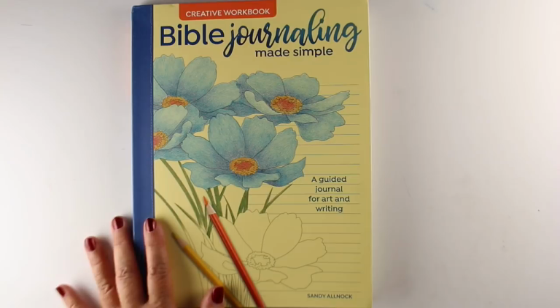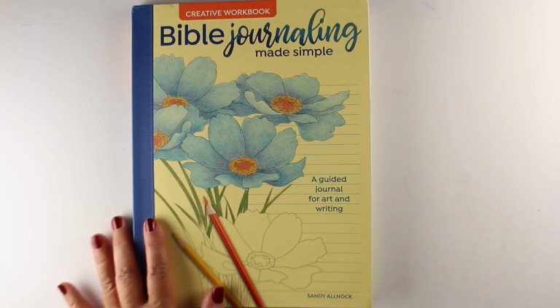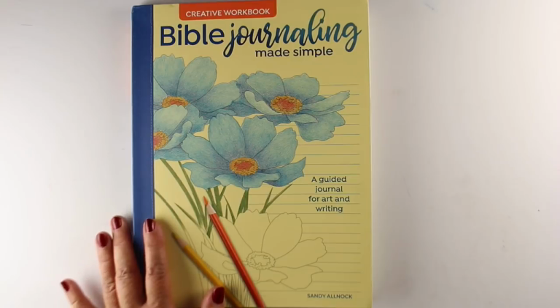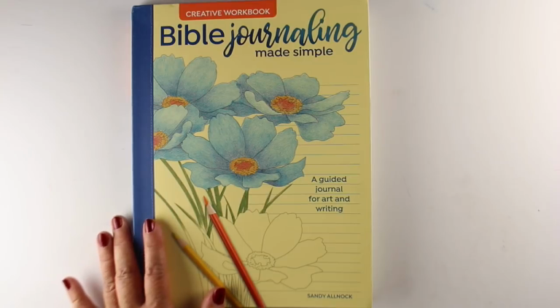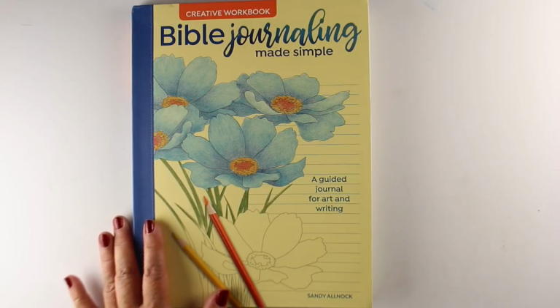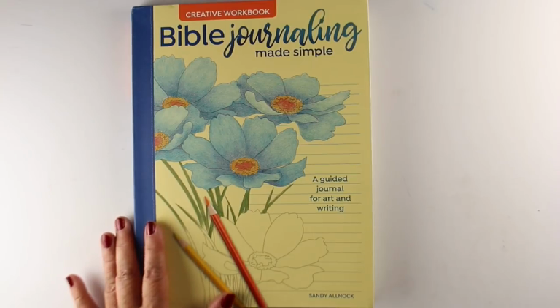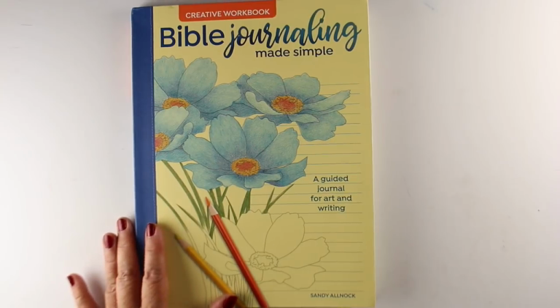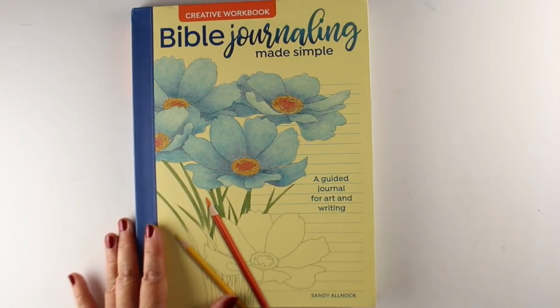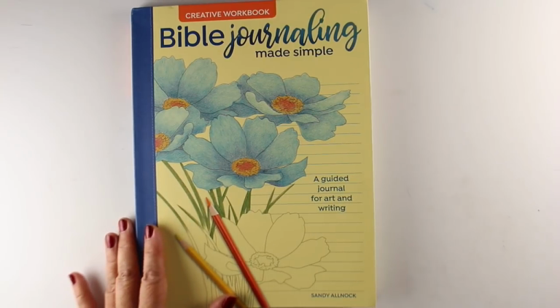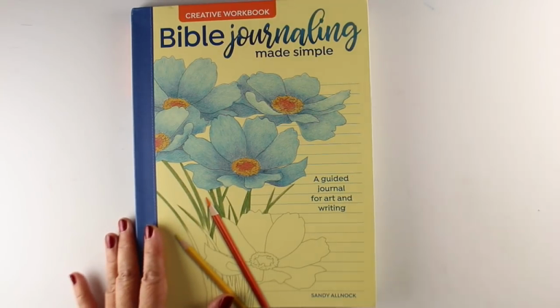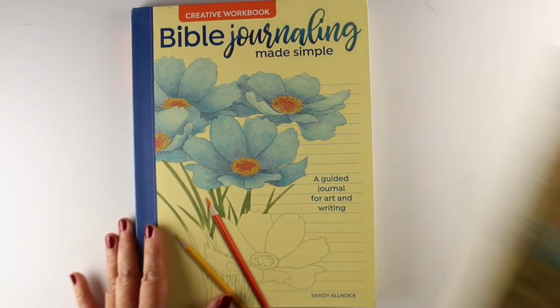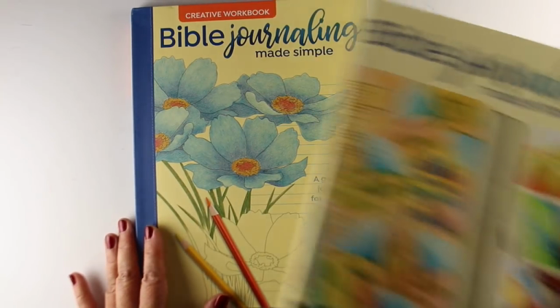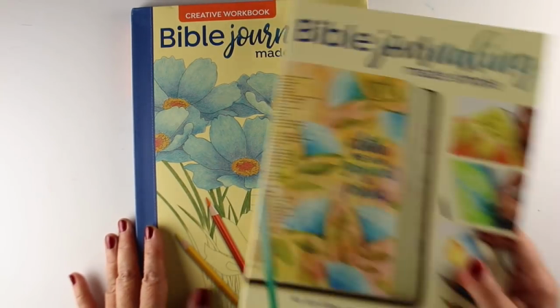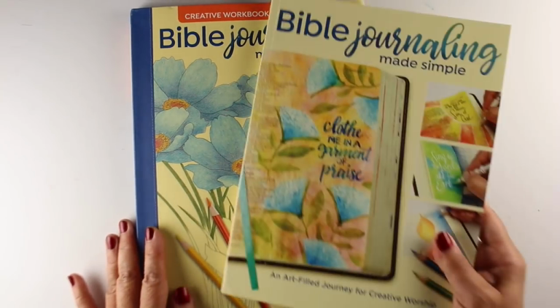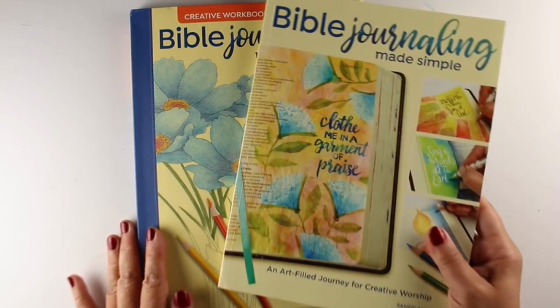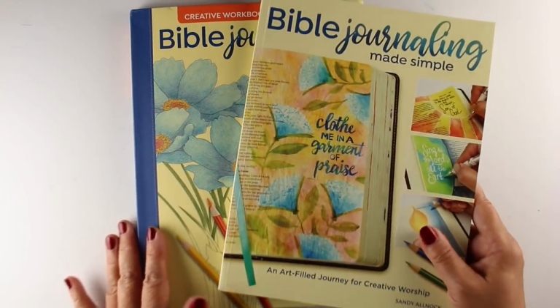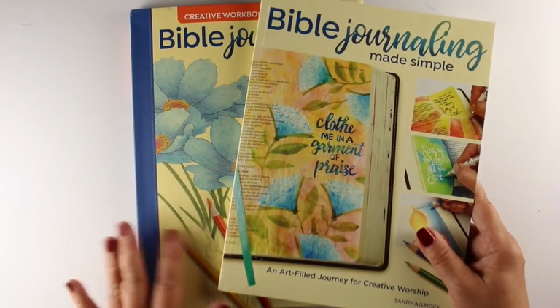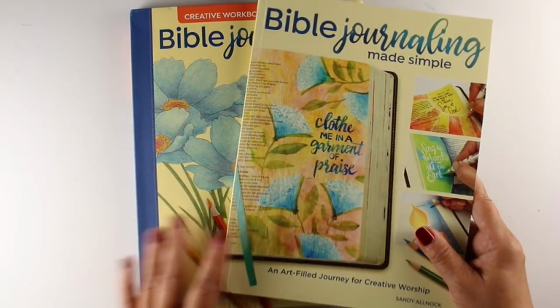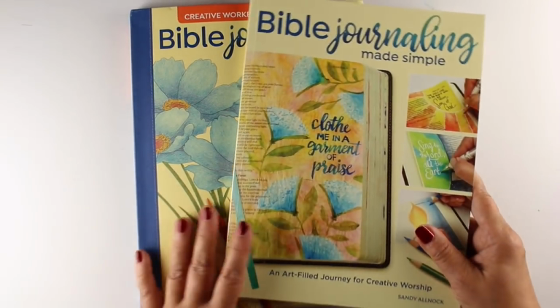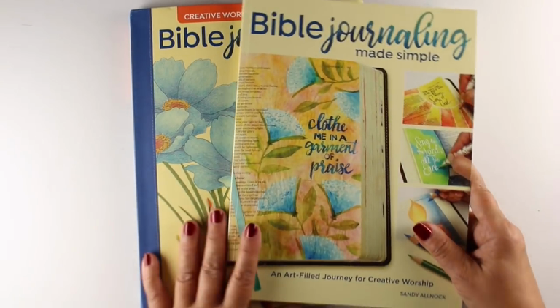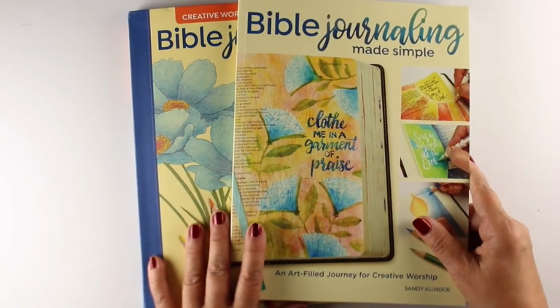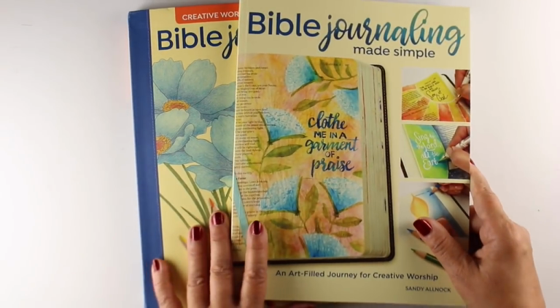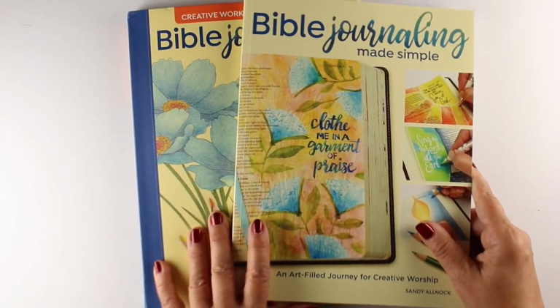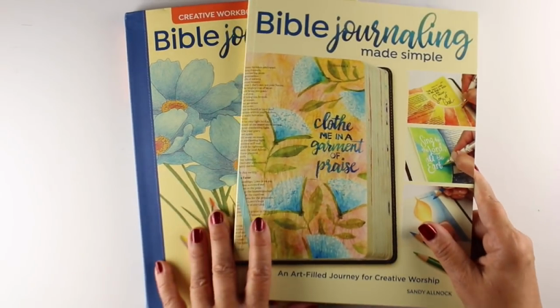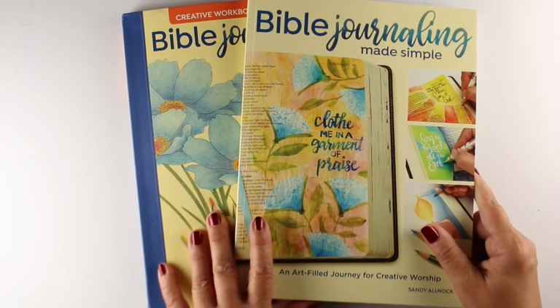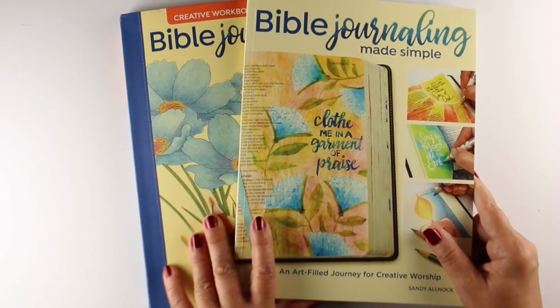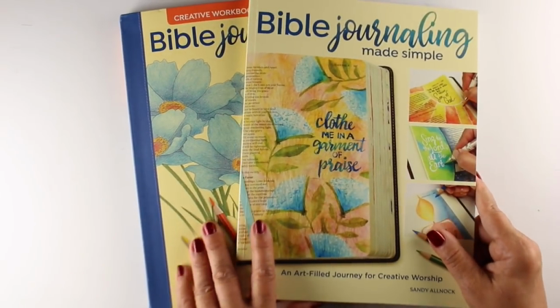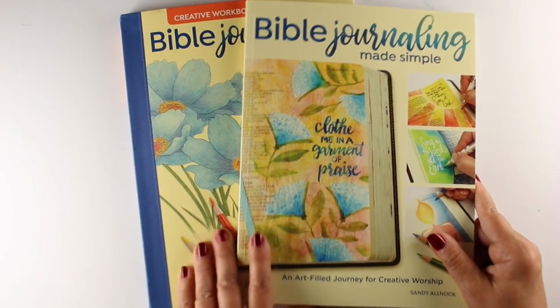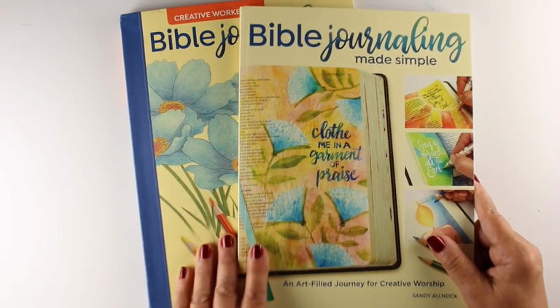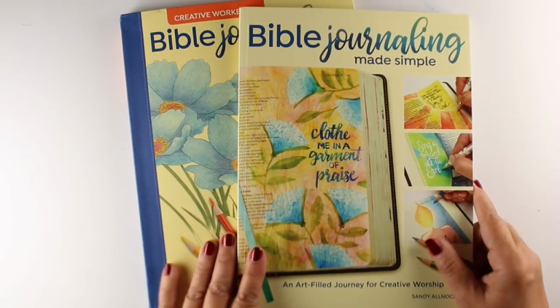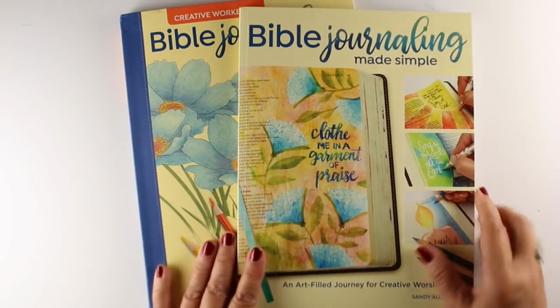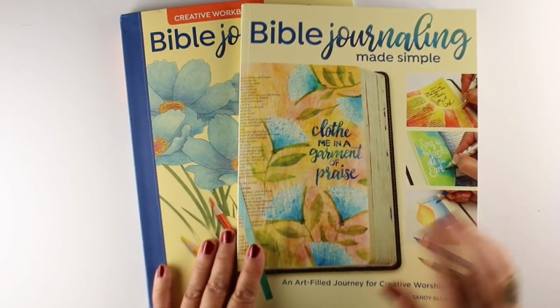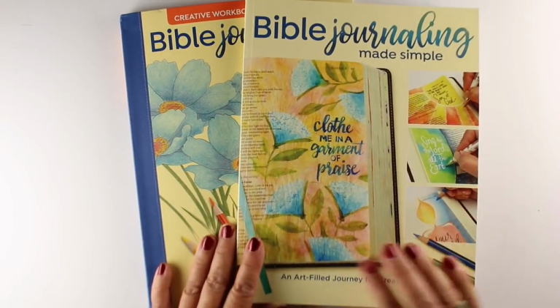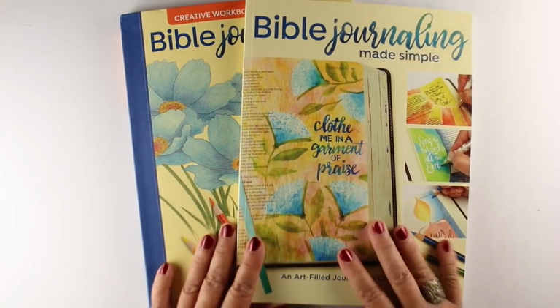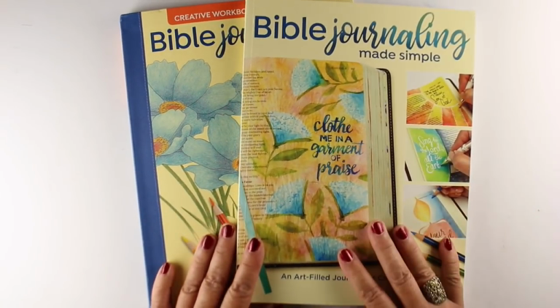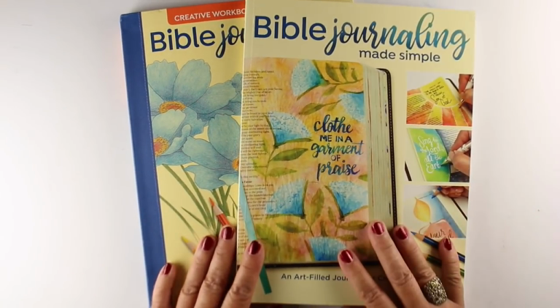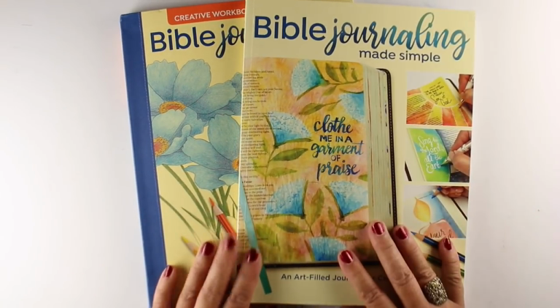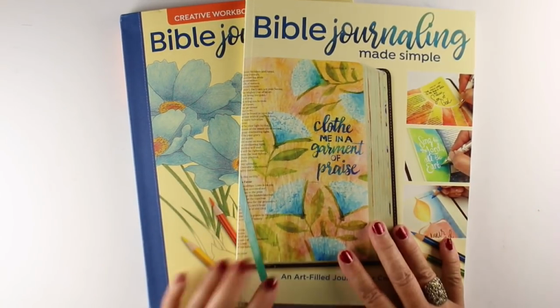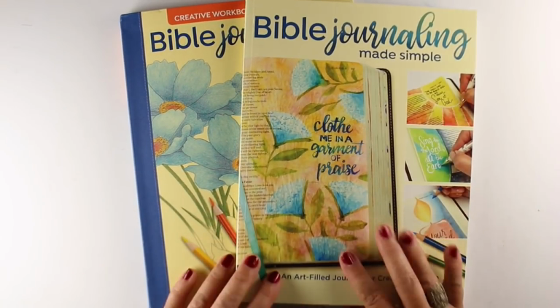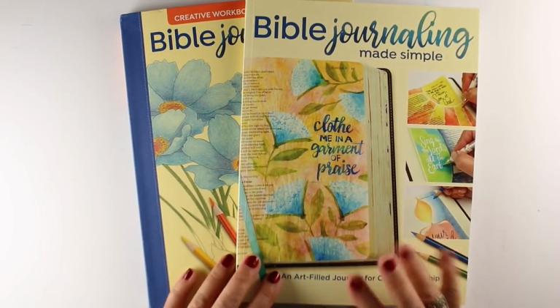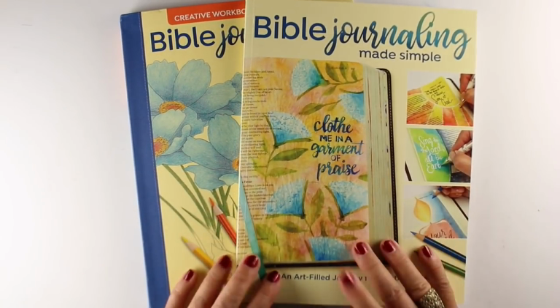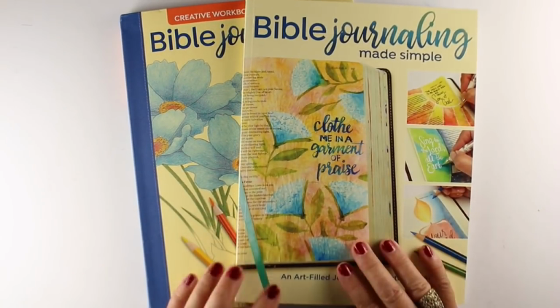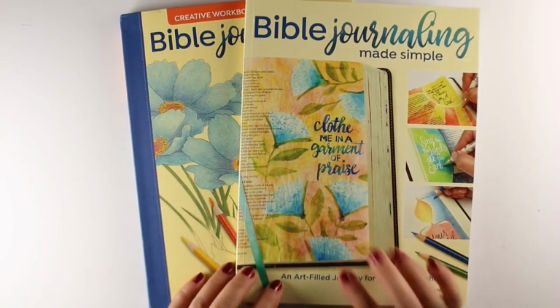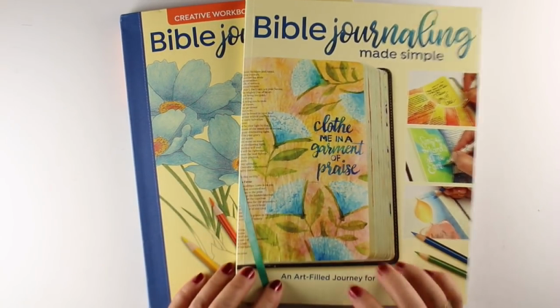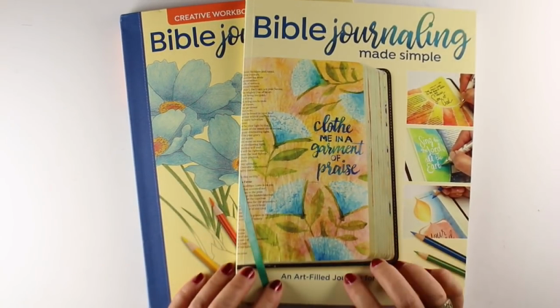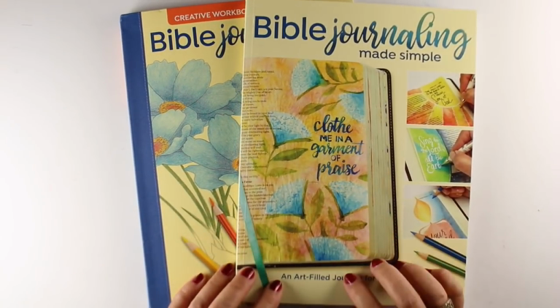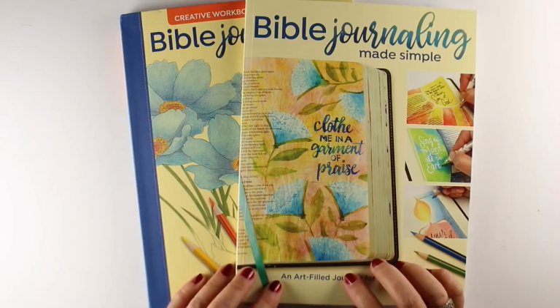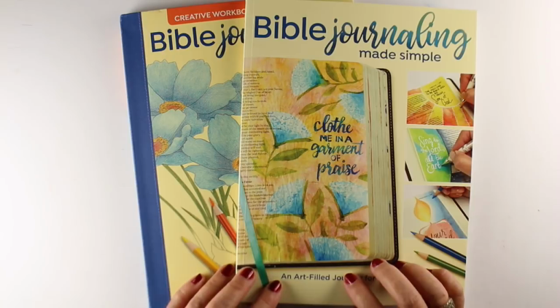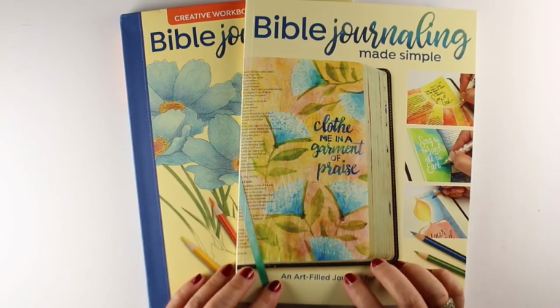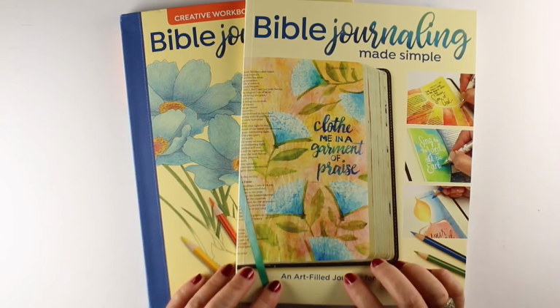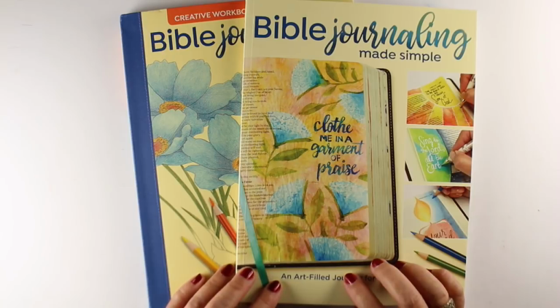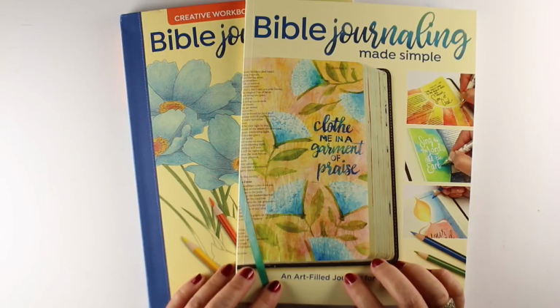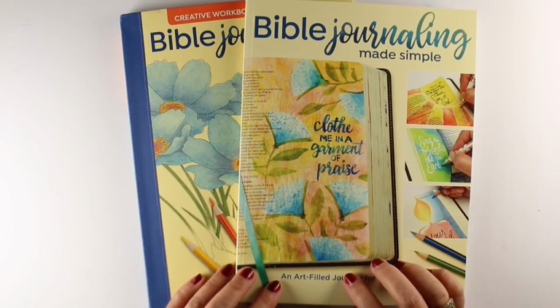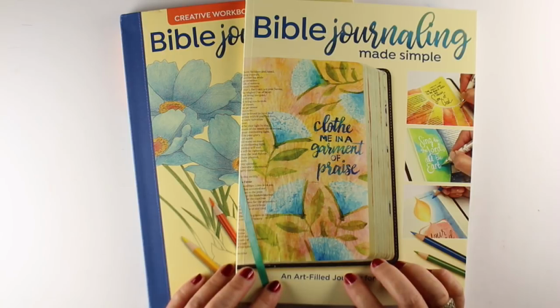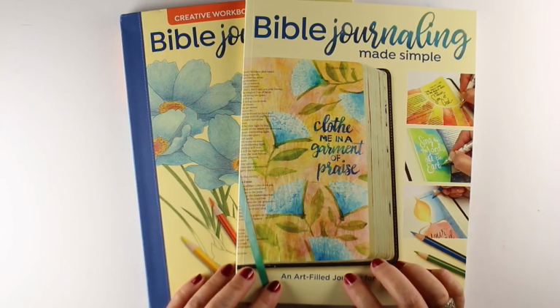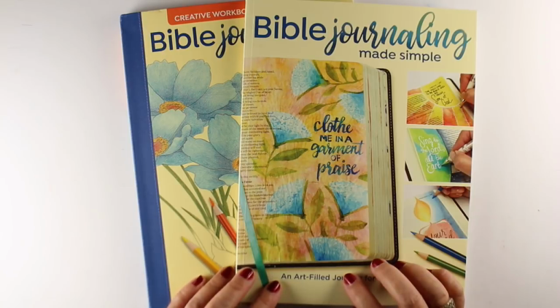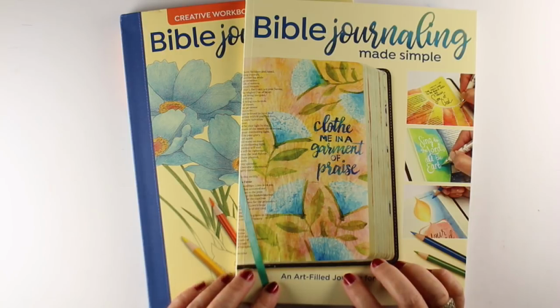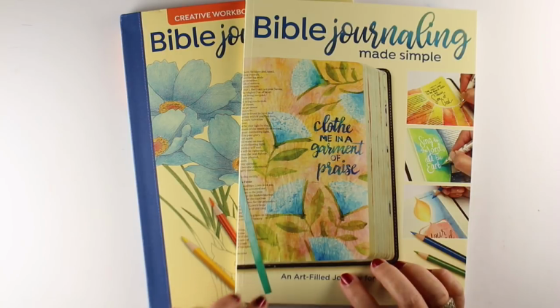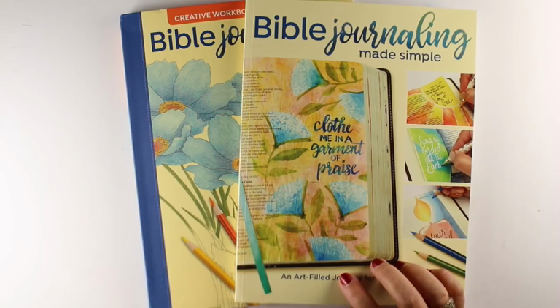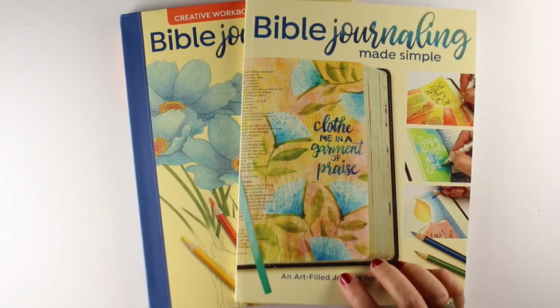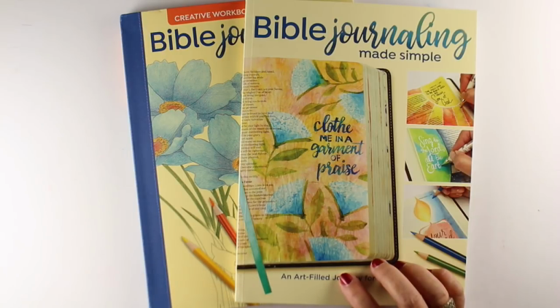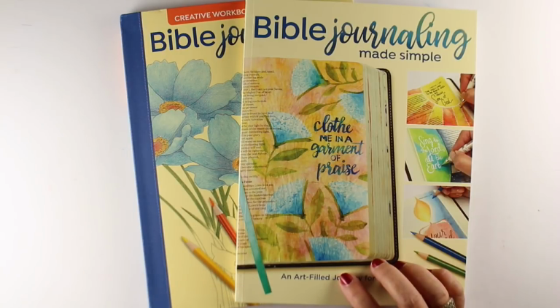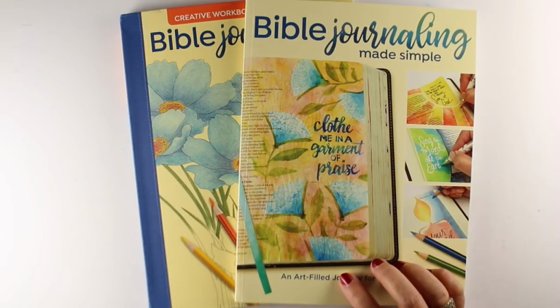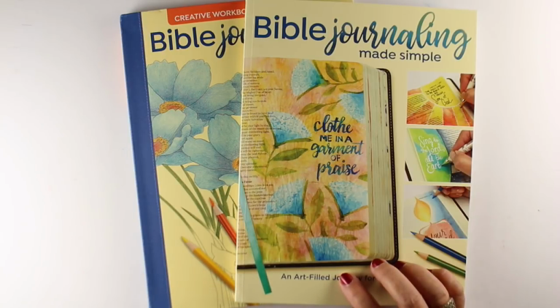Hi there! I'm Sandy Alnock, and today is an exciting day — I have a short video all about book release day!